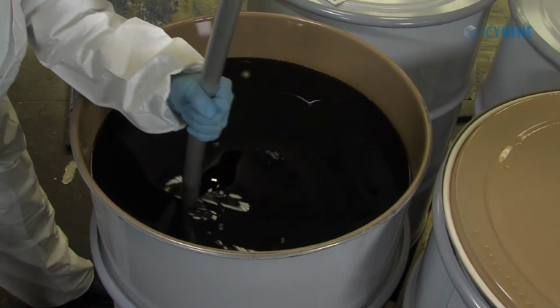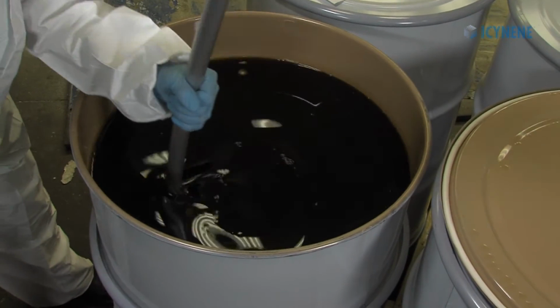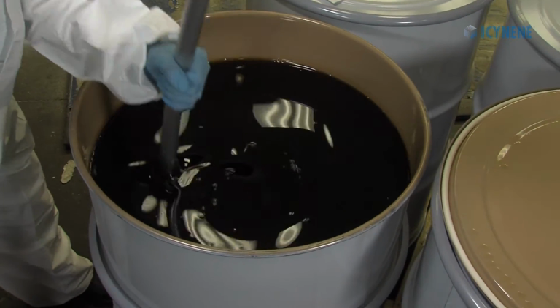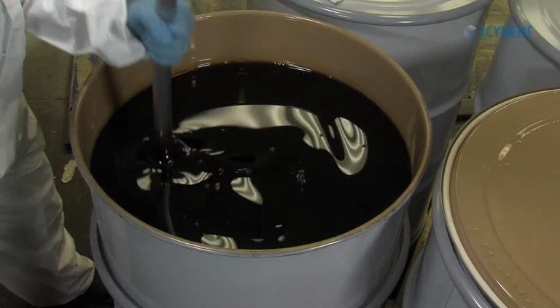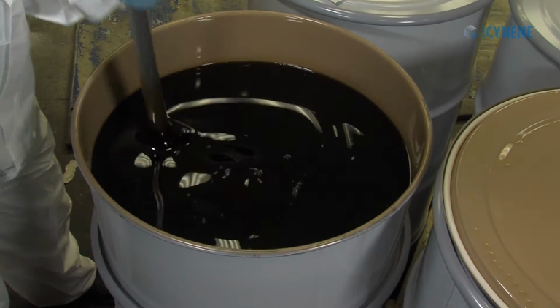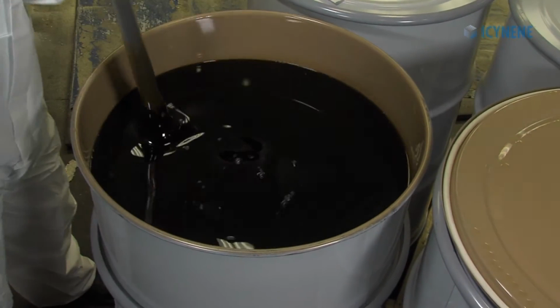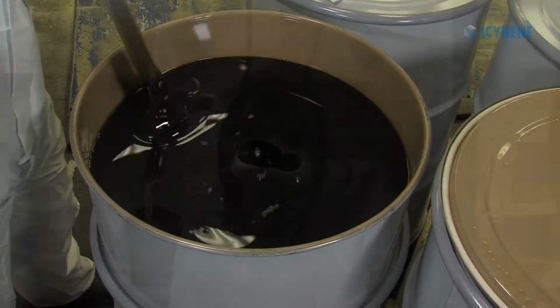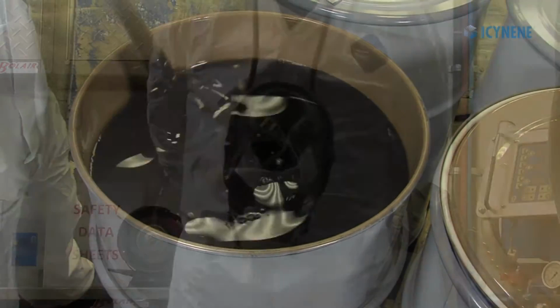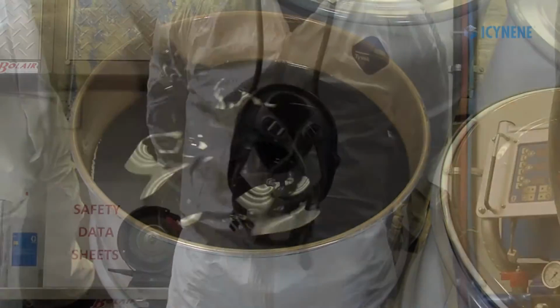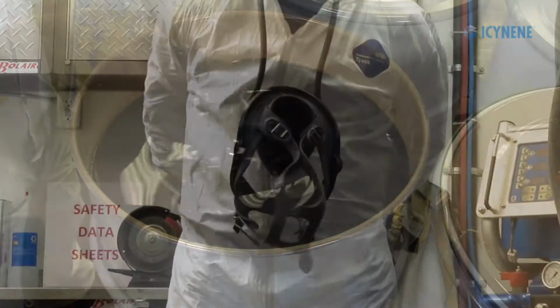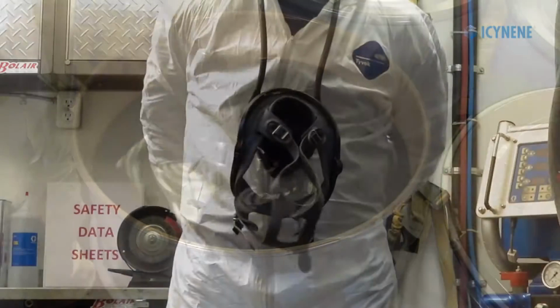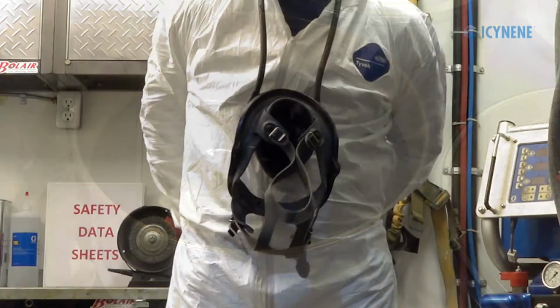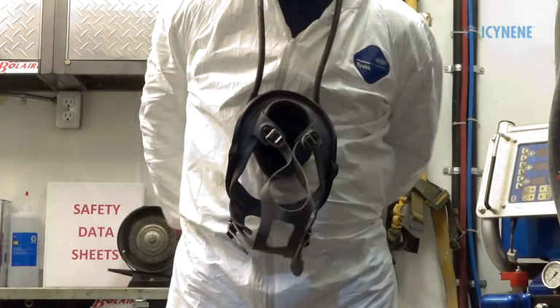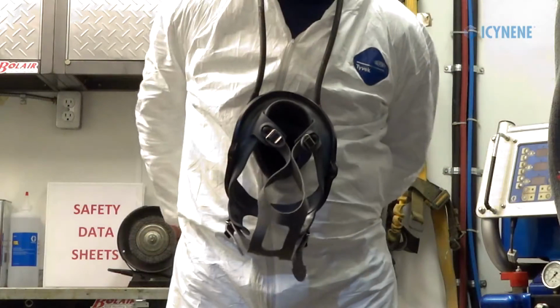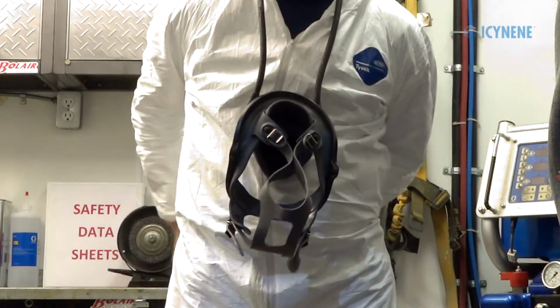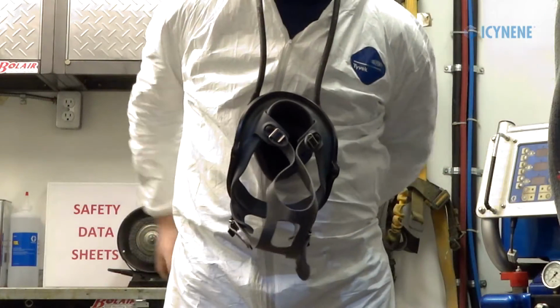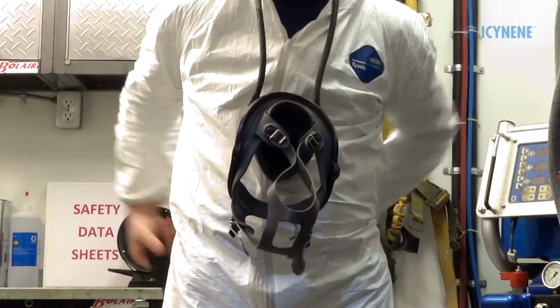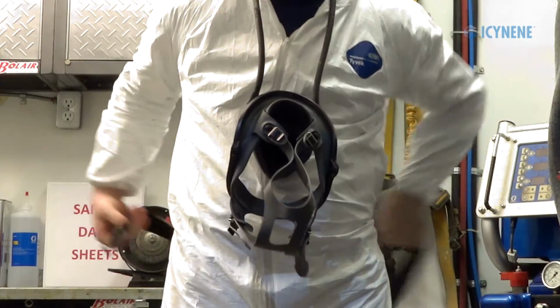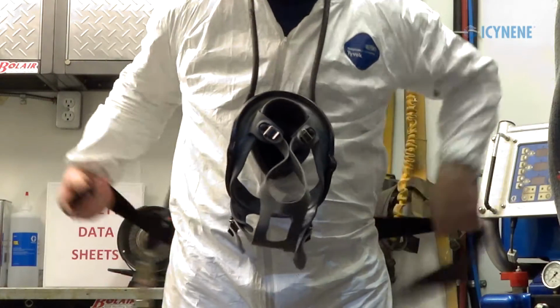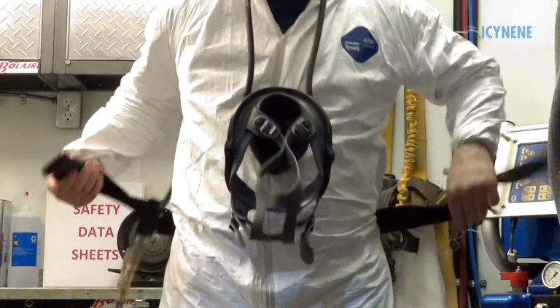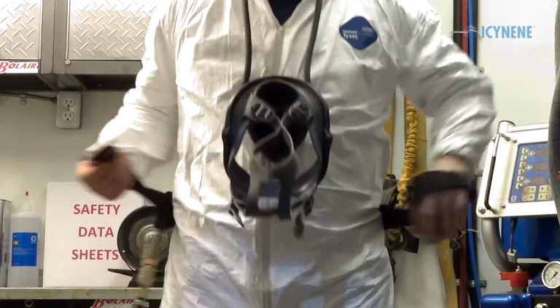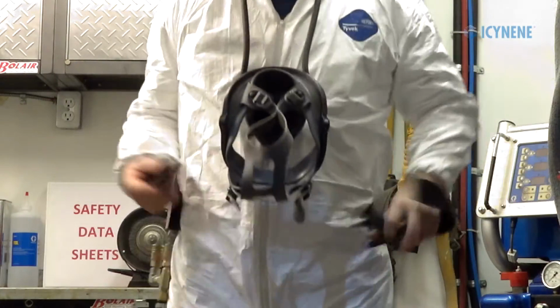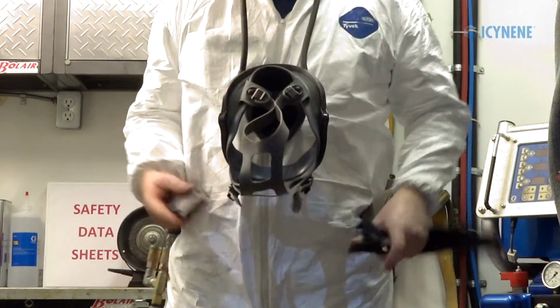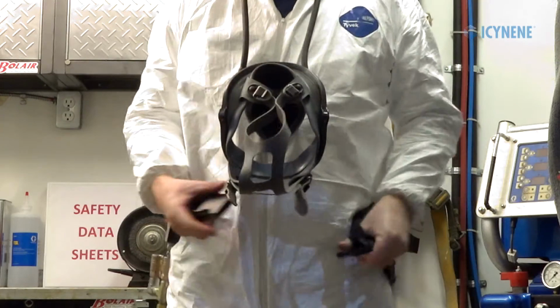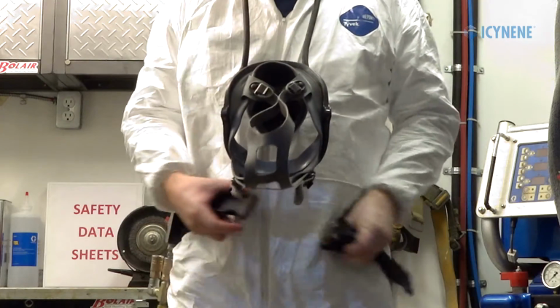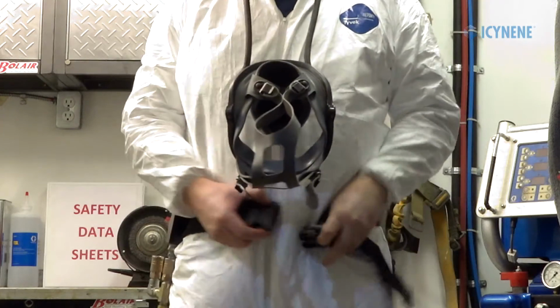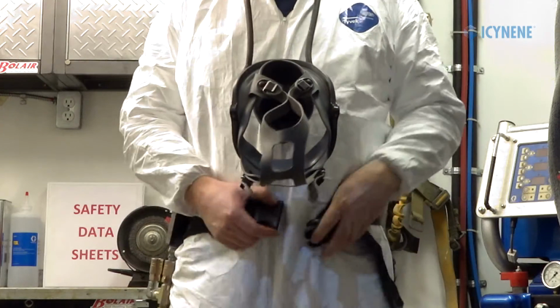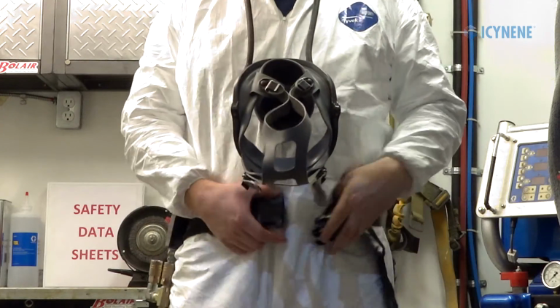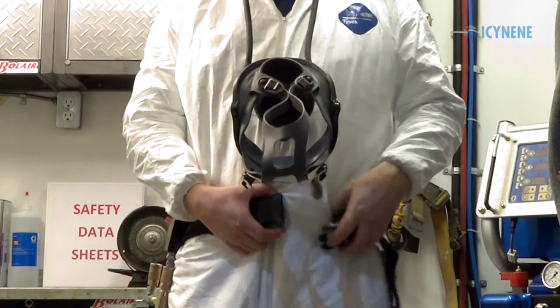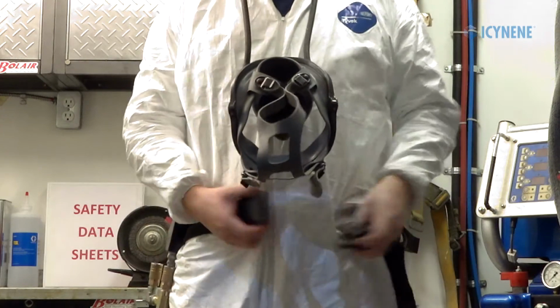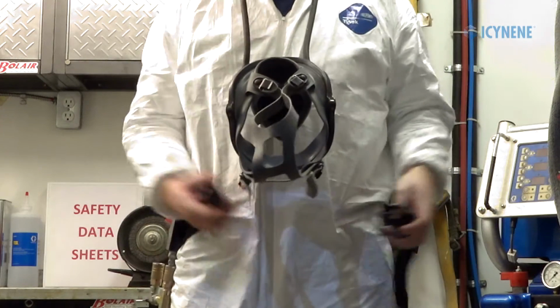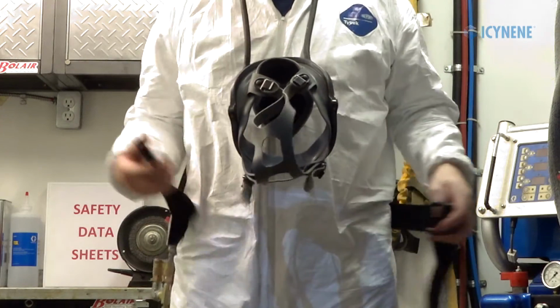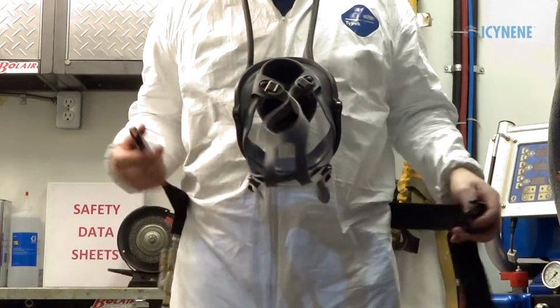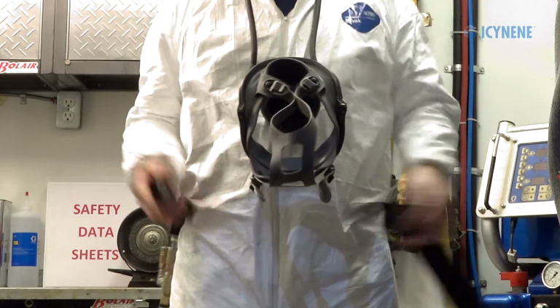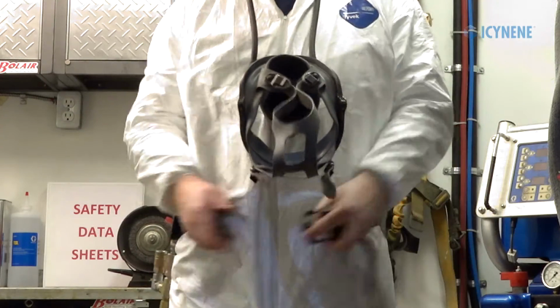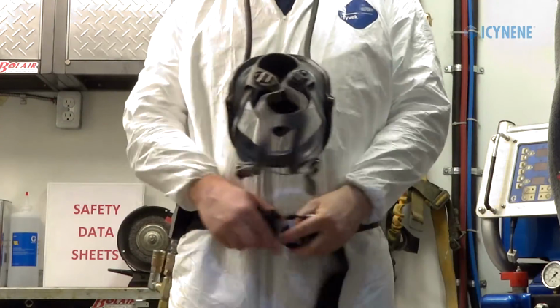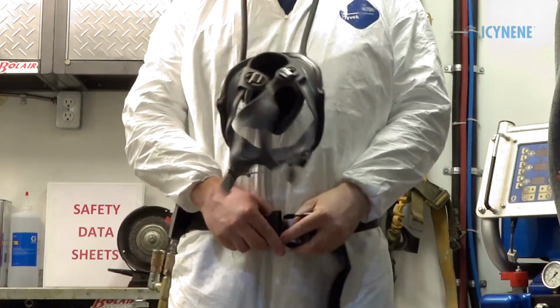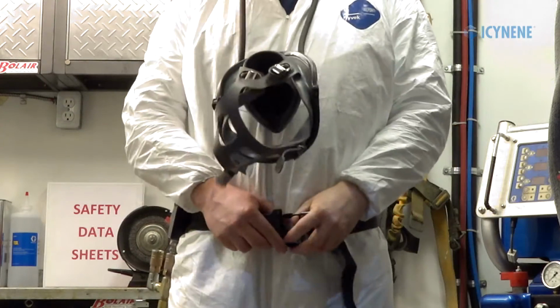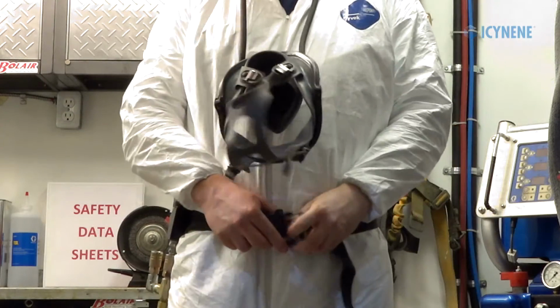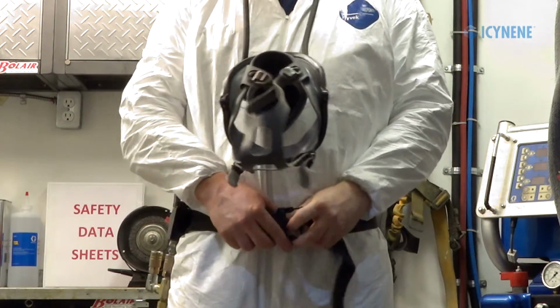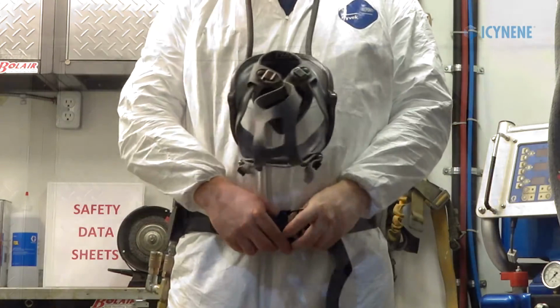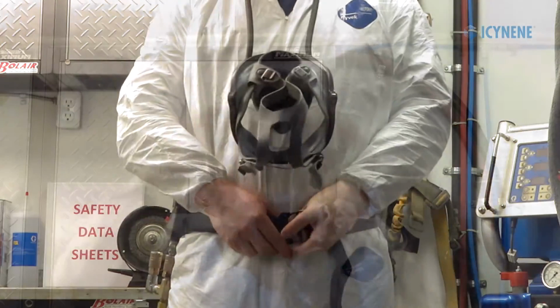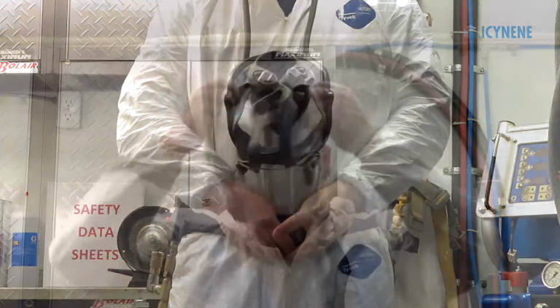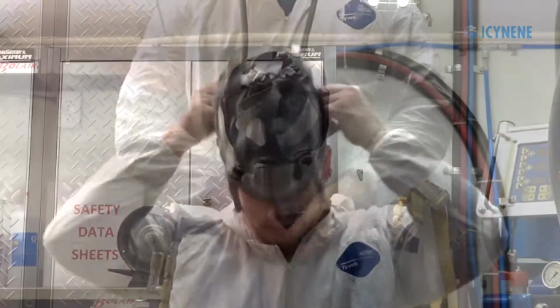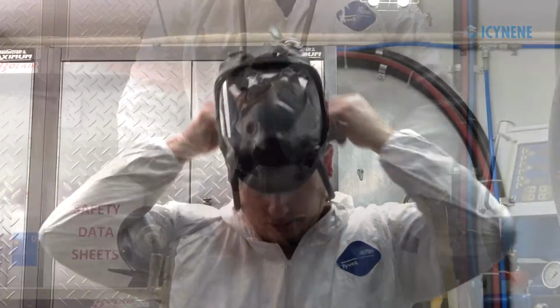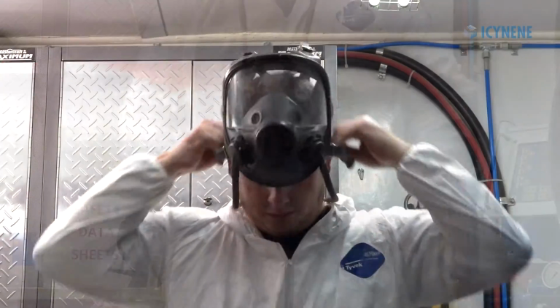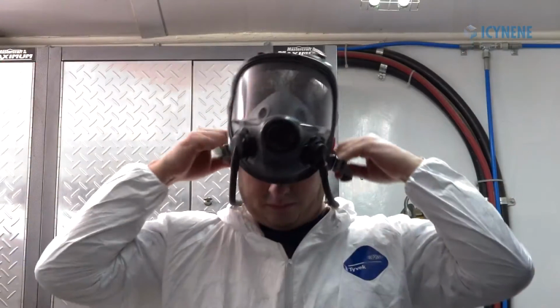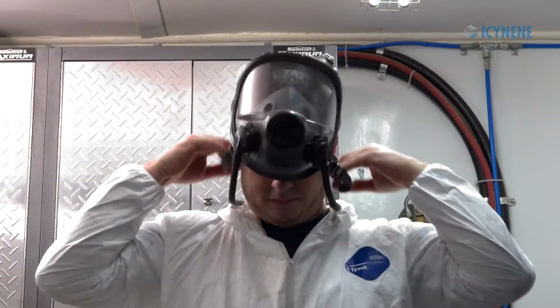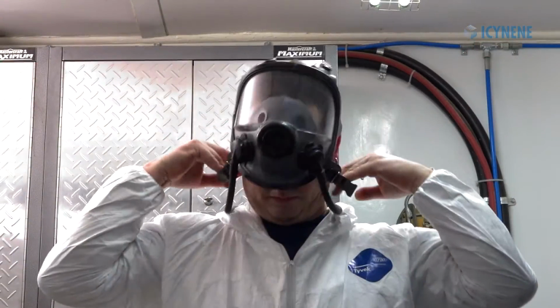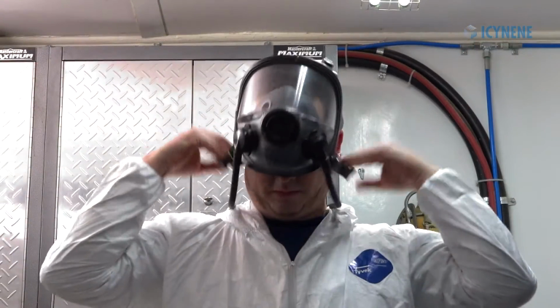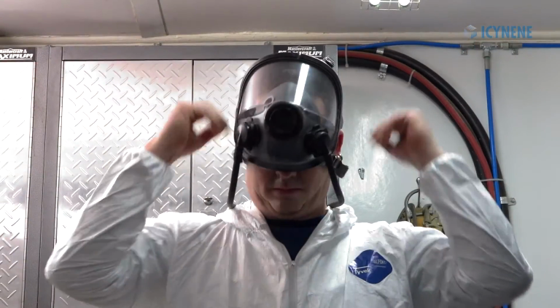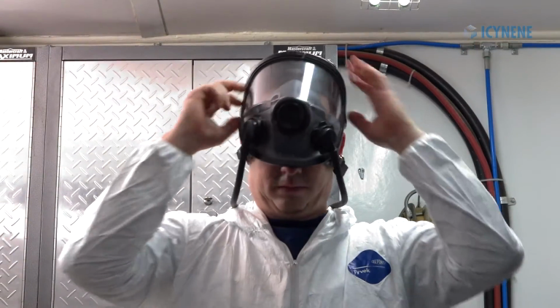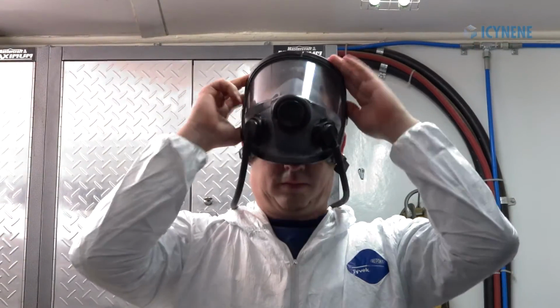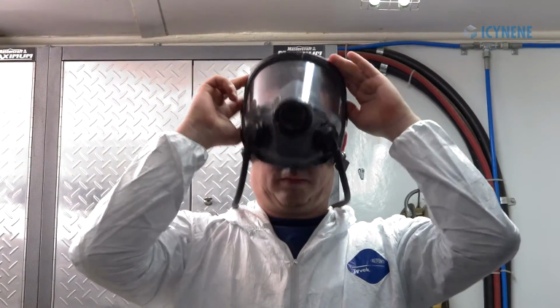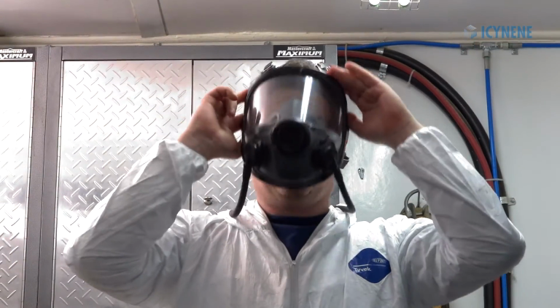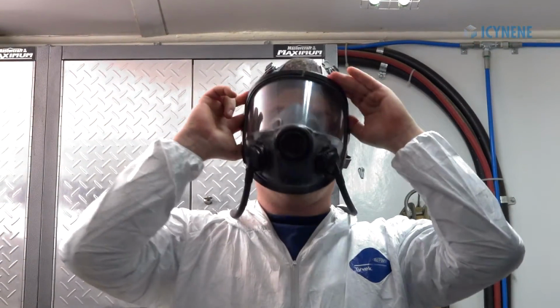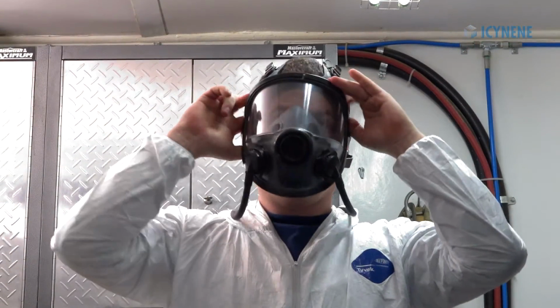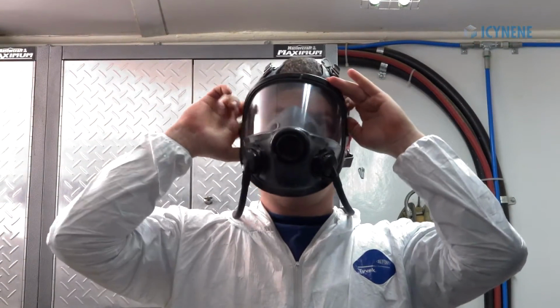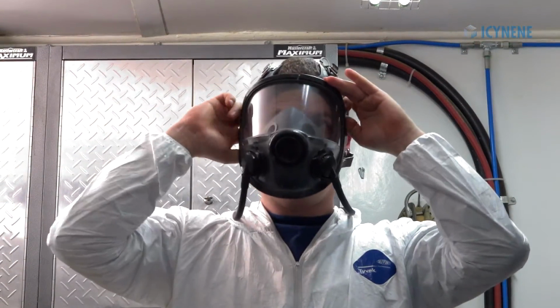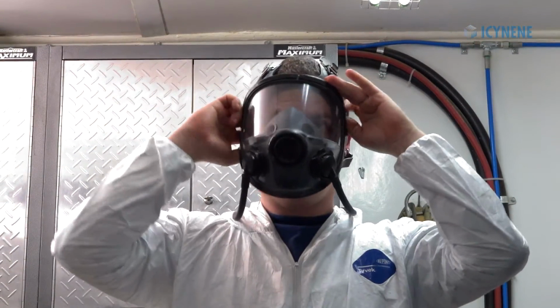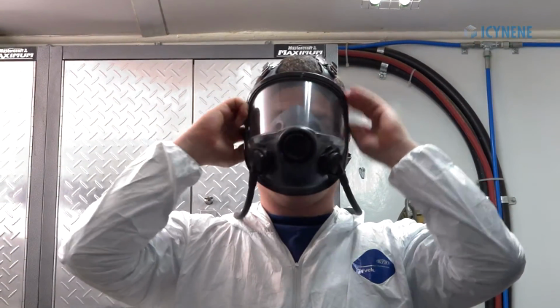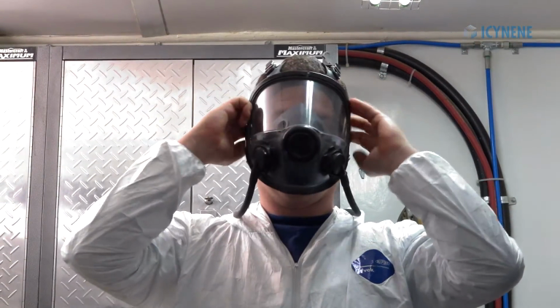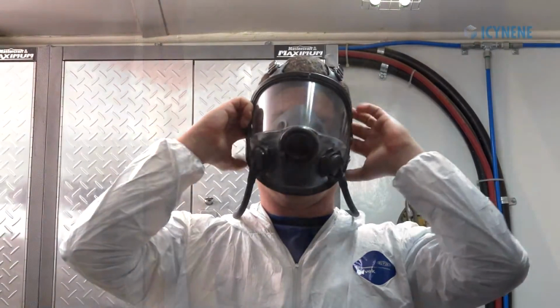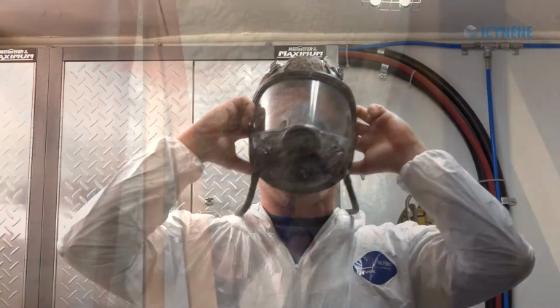While spraying, extra protection is required, including the use of a supplied air respirator with full face protection.